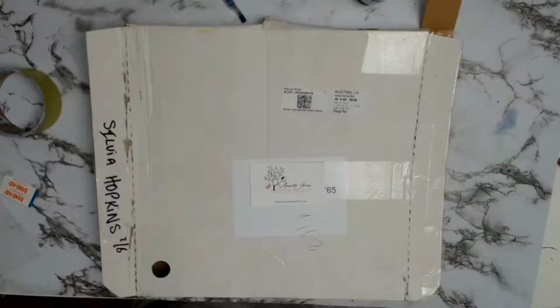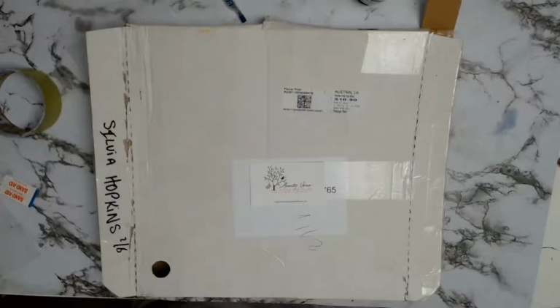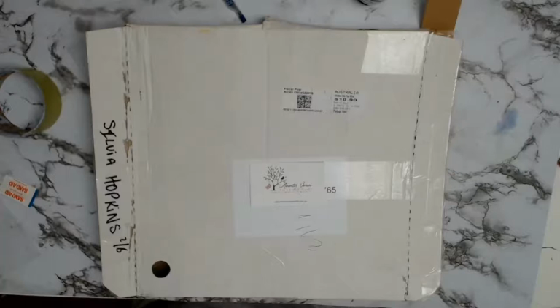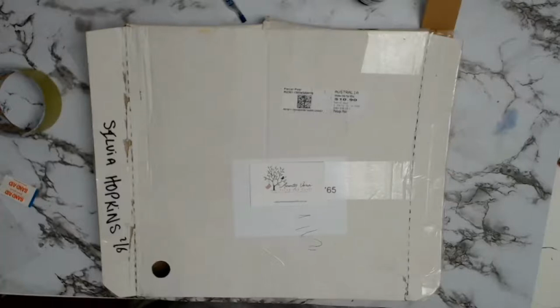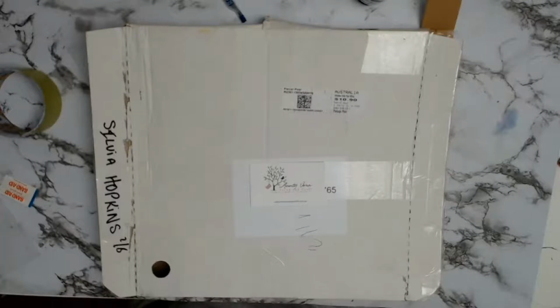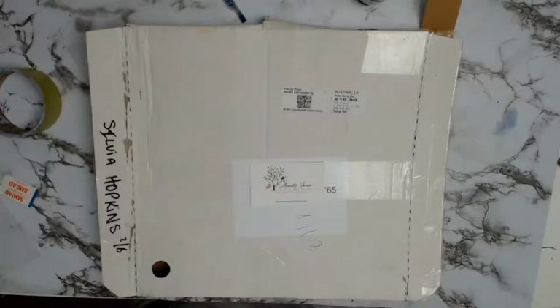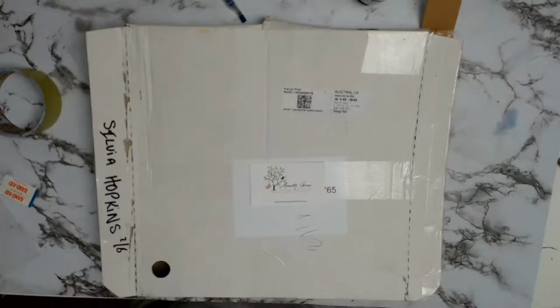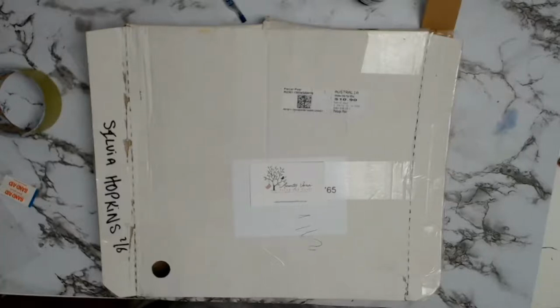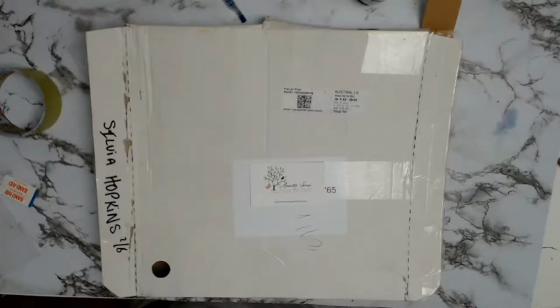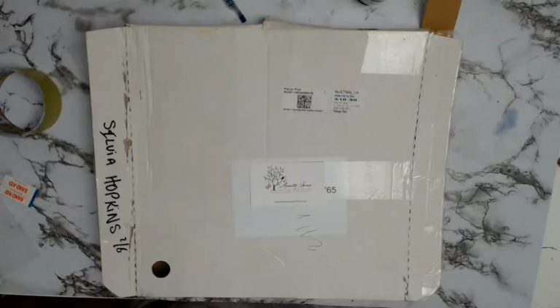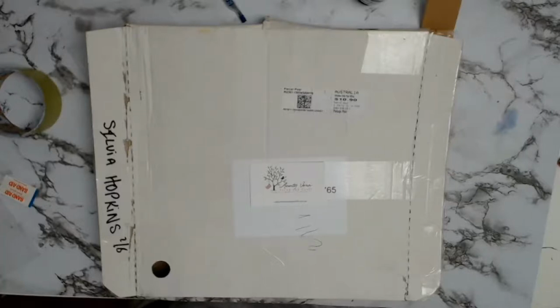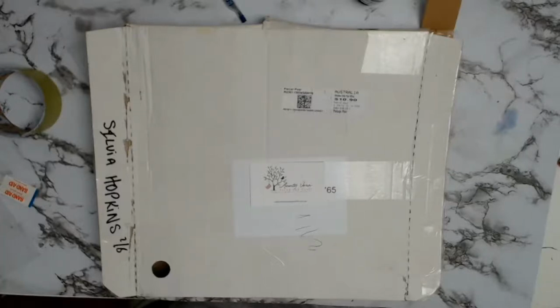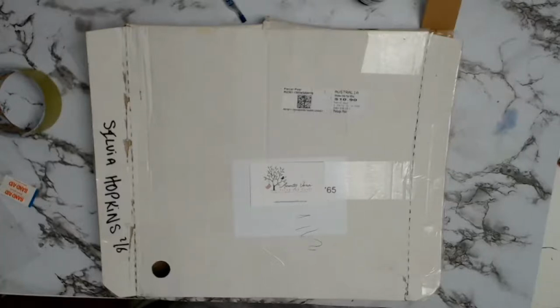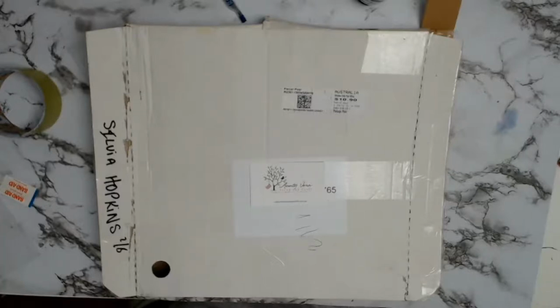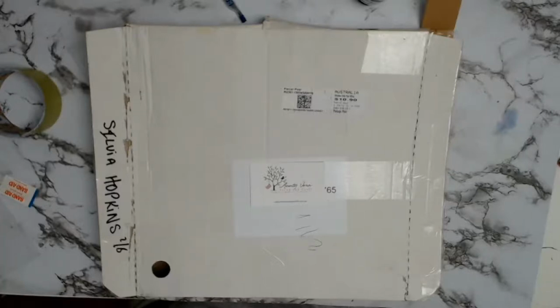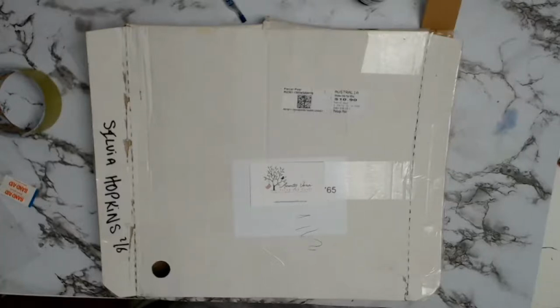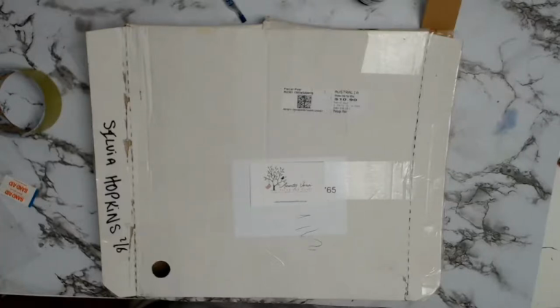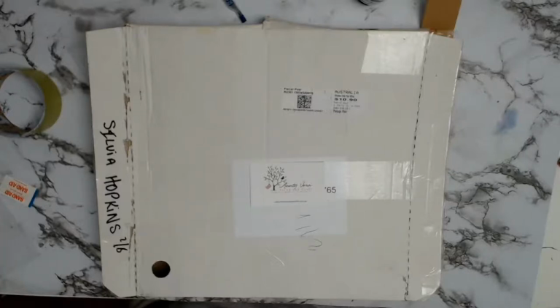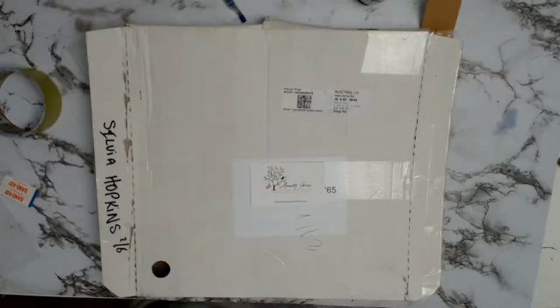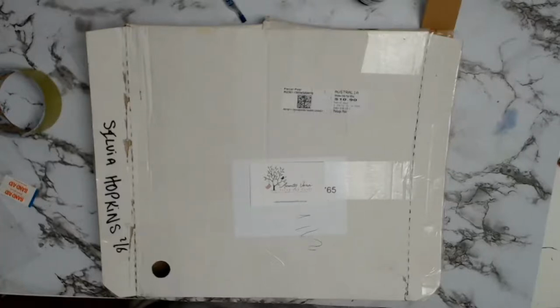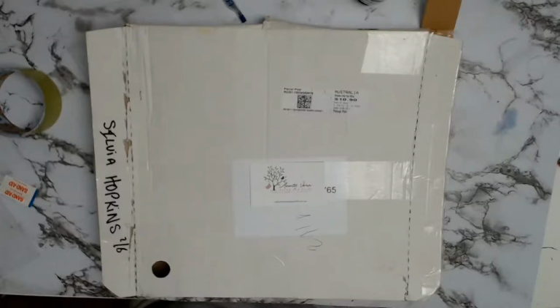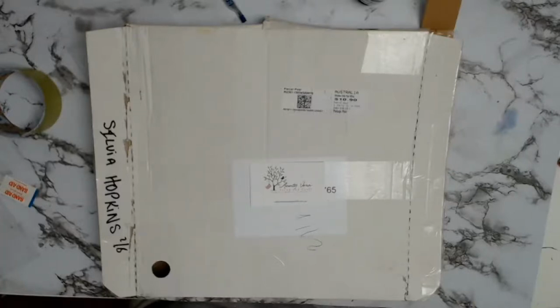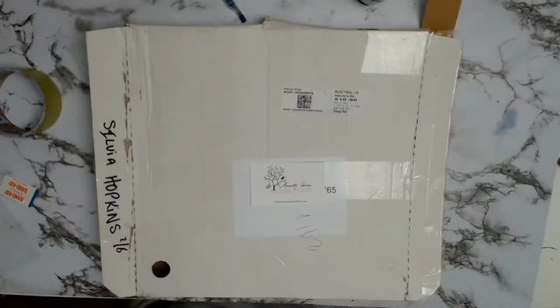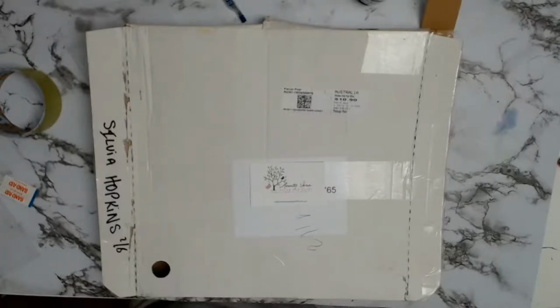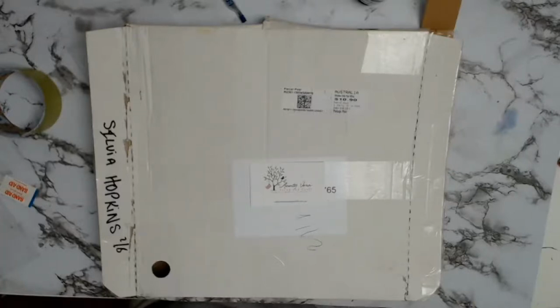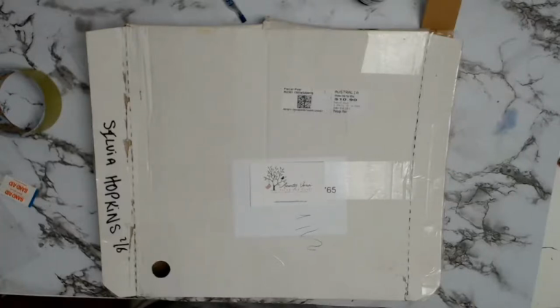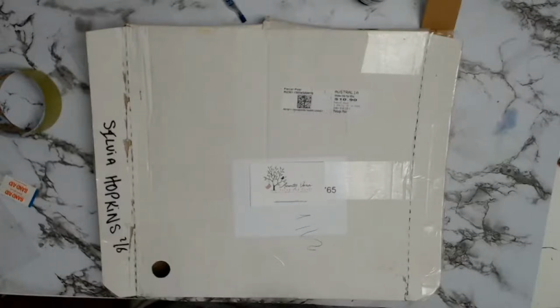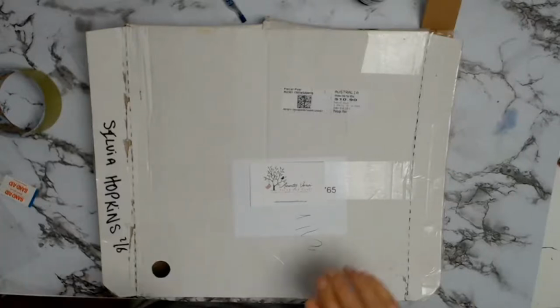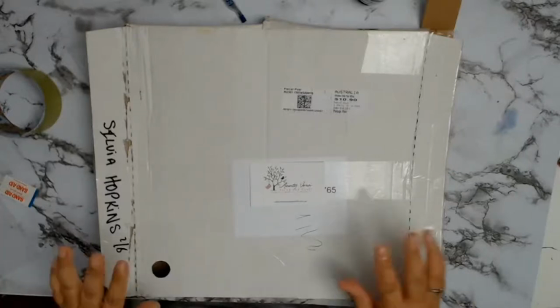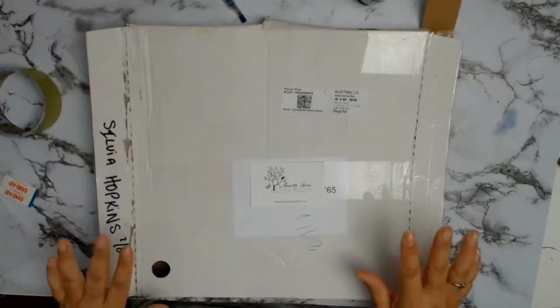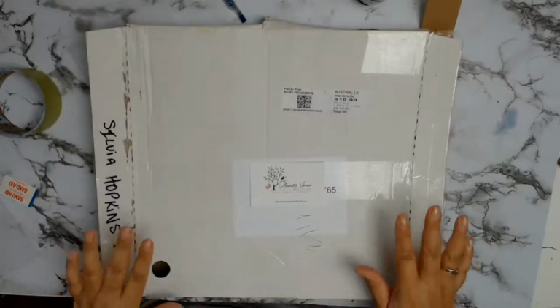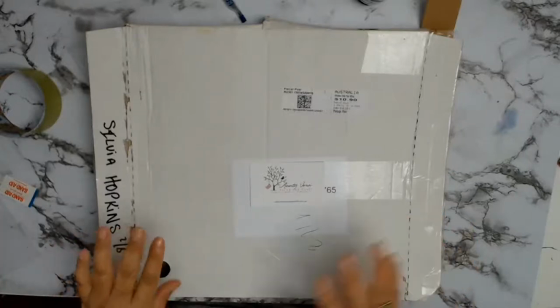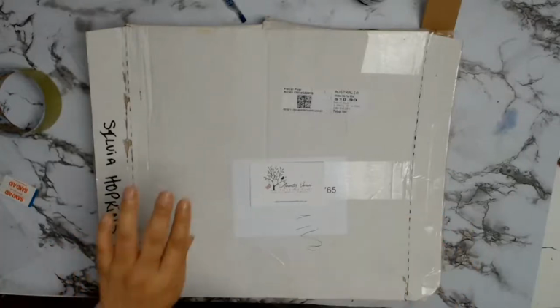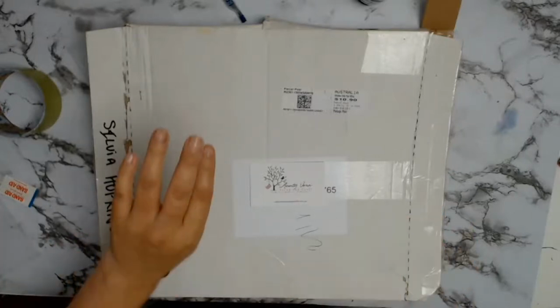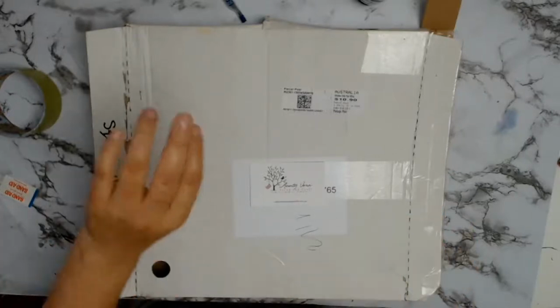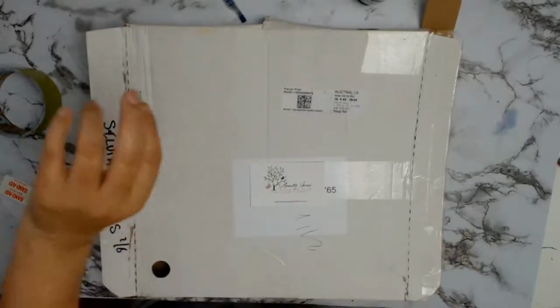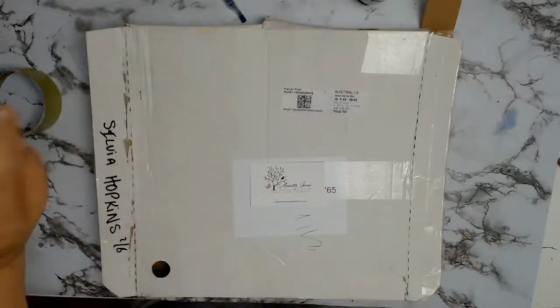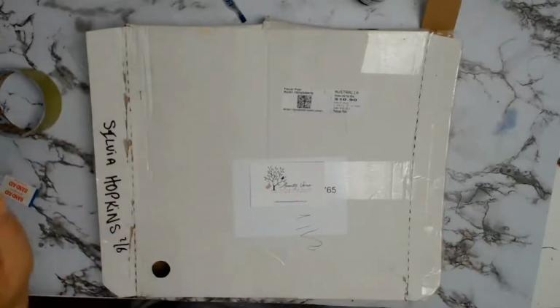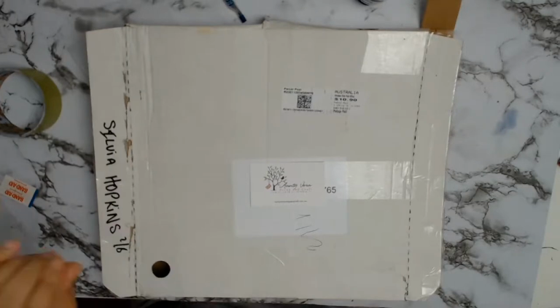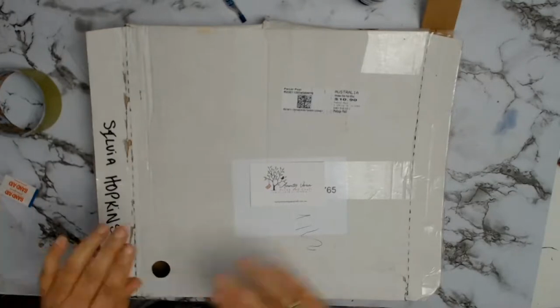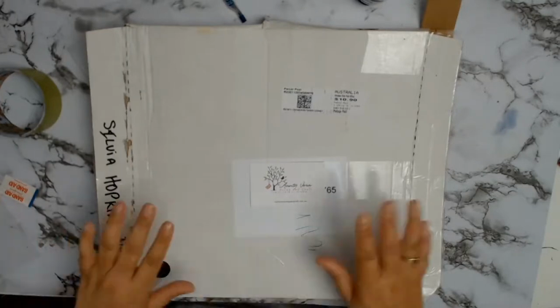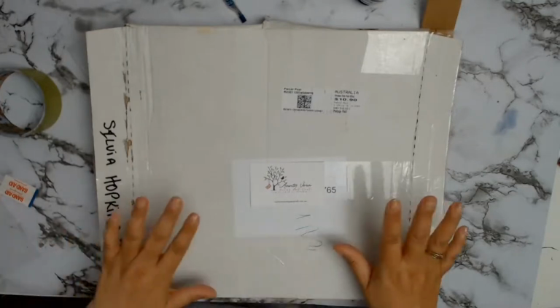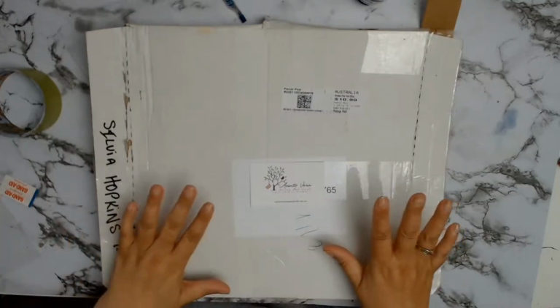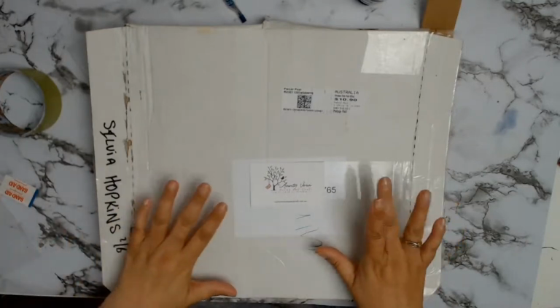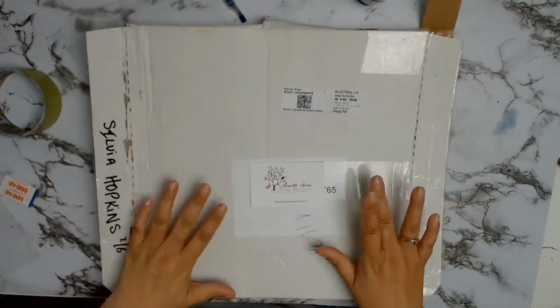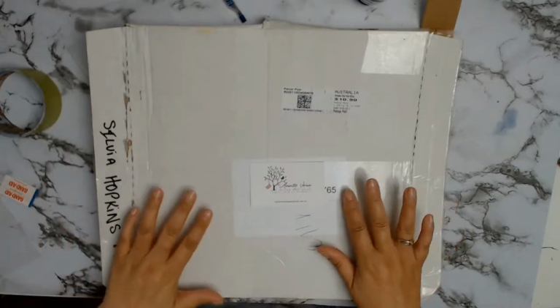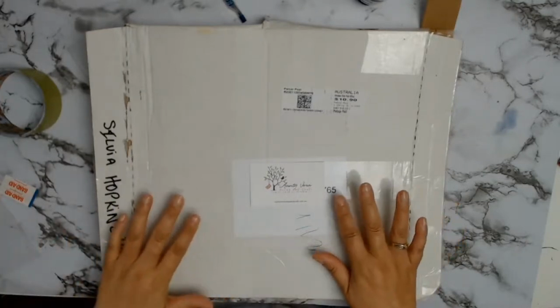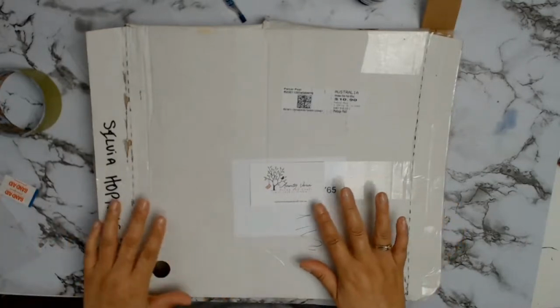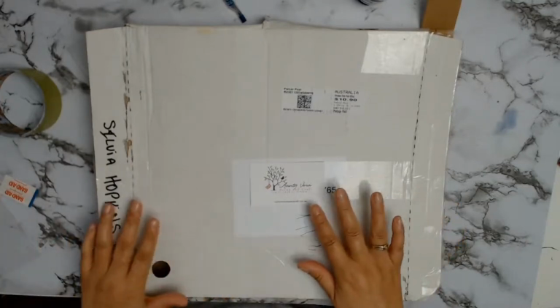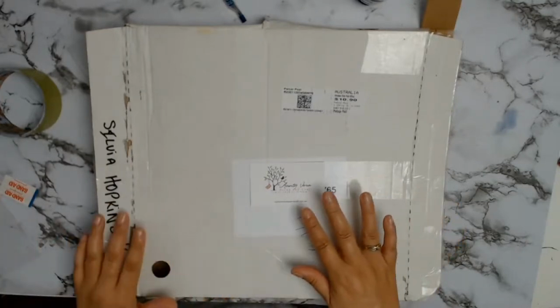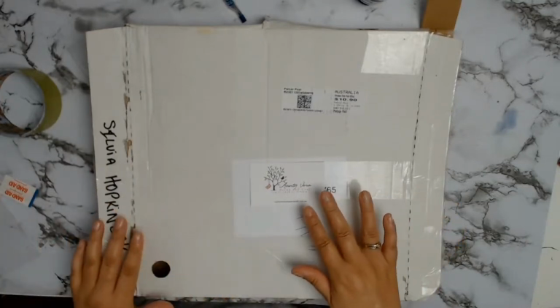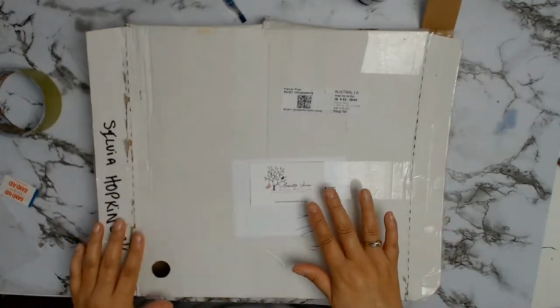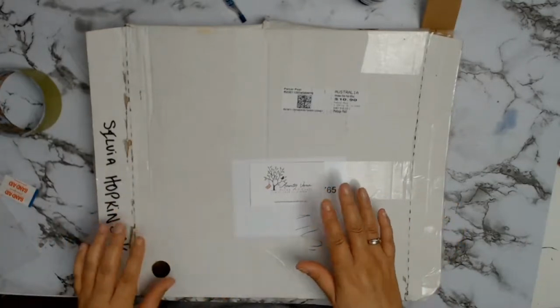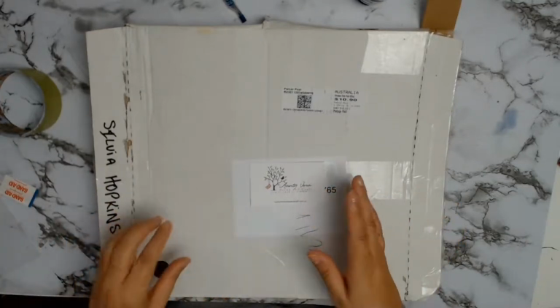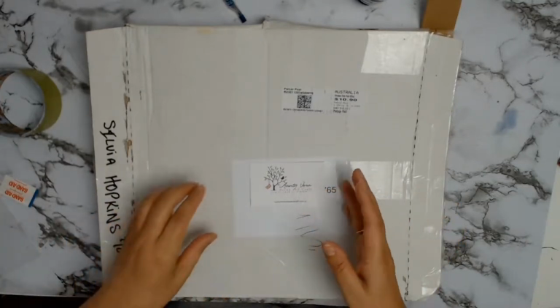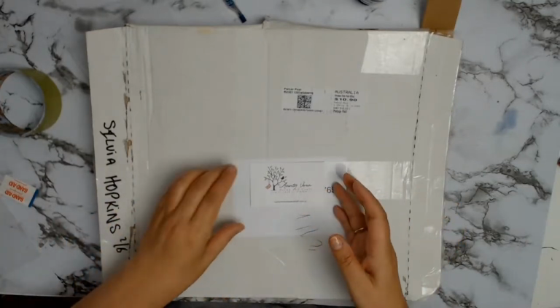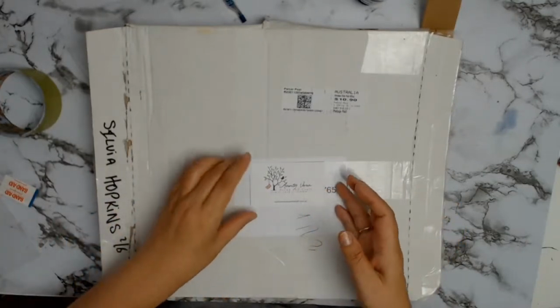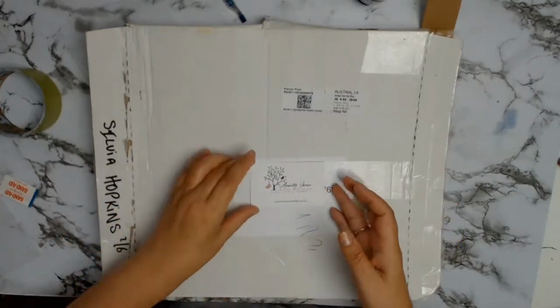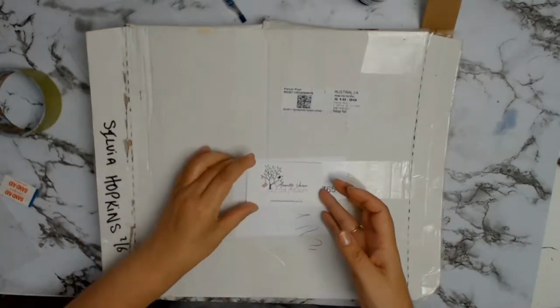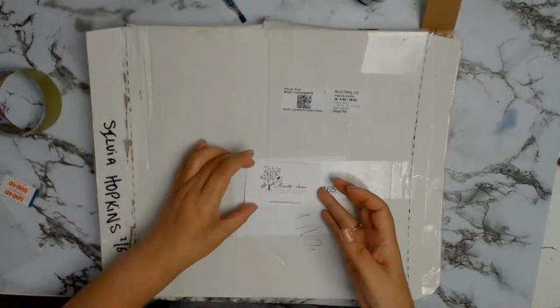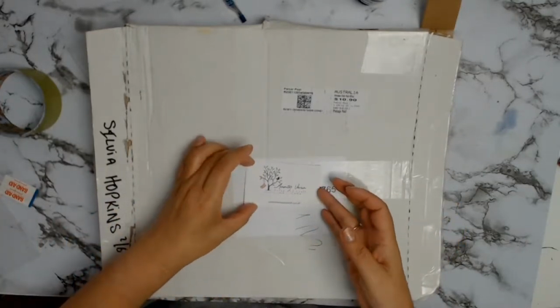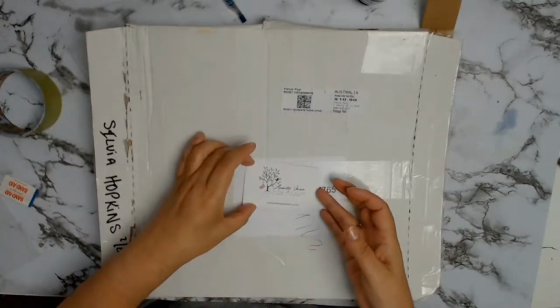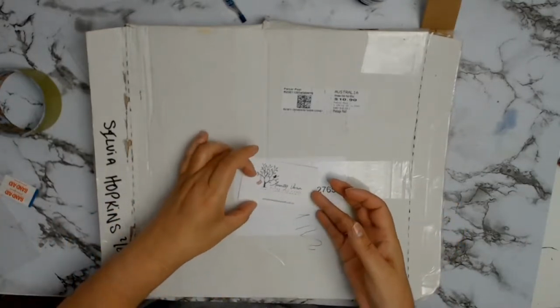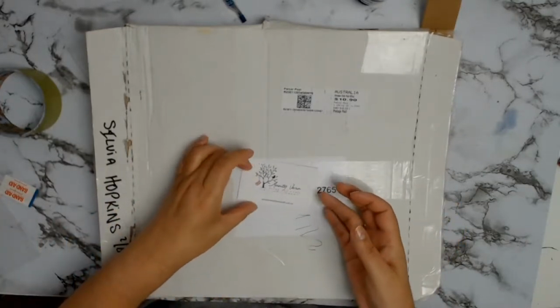Welcome back everyone. Today I have an unboxing for you — it's for the month of September for Aunty Vera Scrap and Craft, and let's get on with the unboxing.